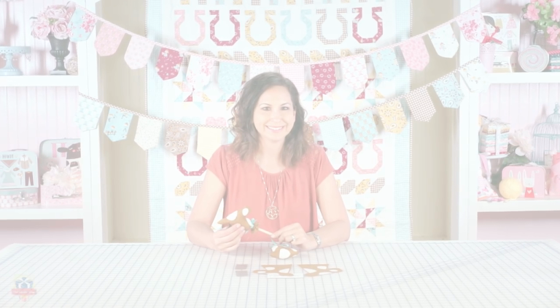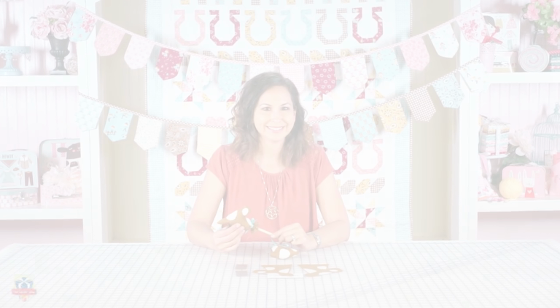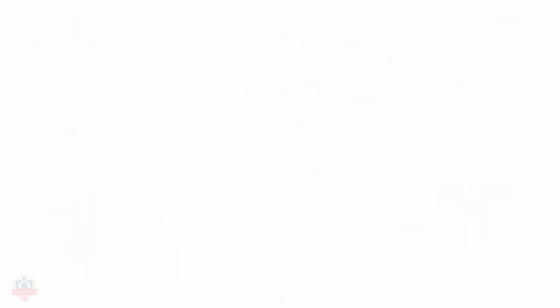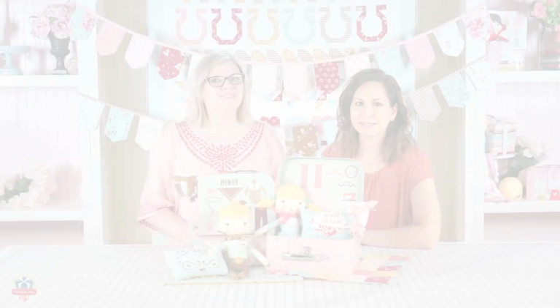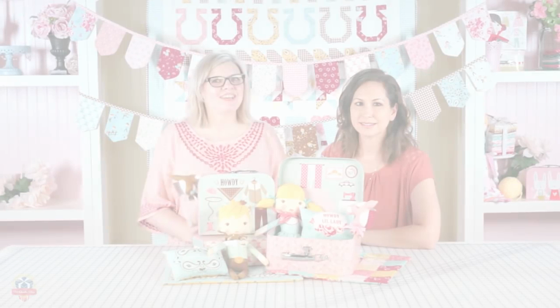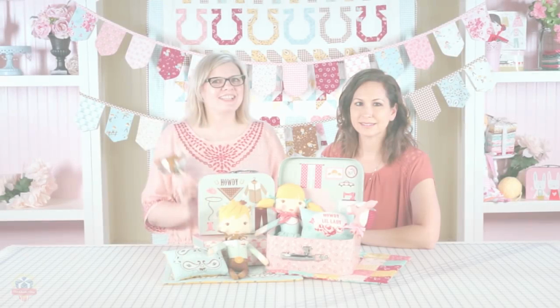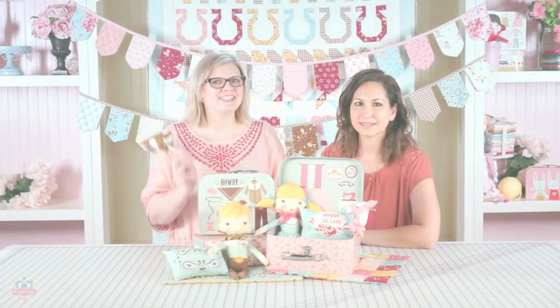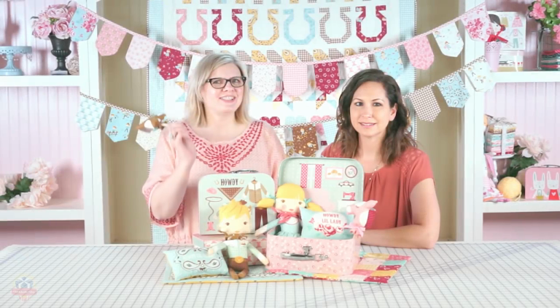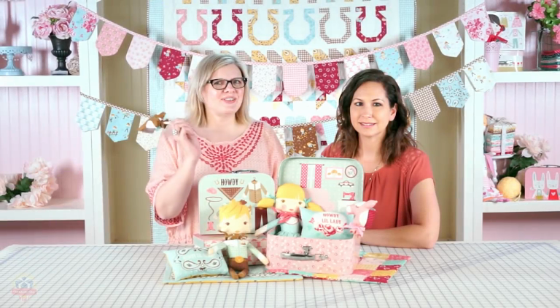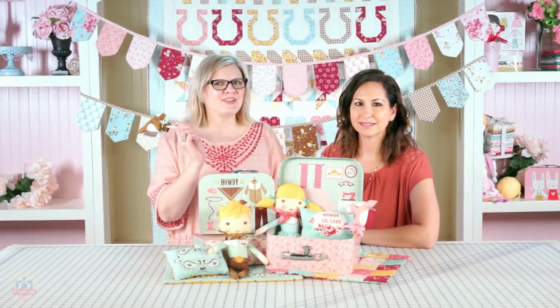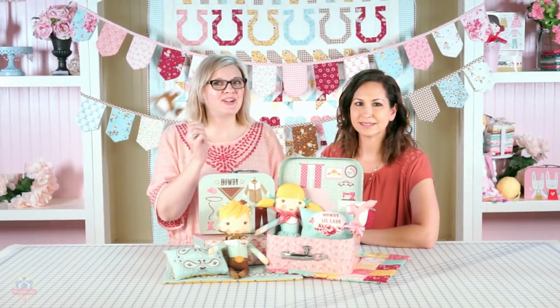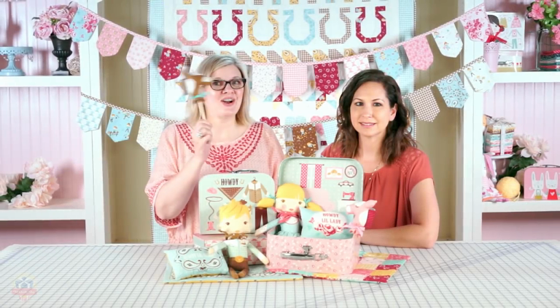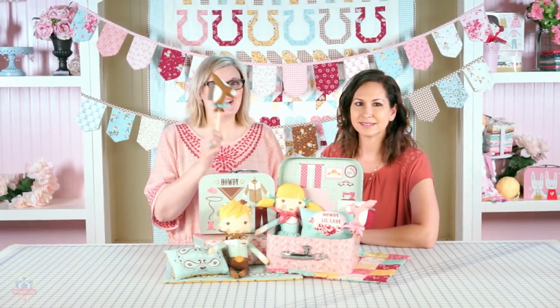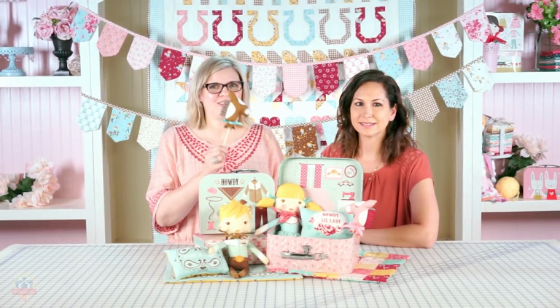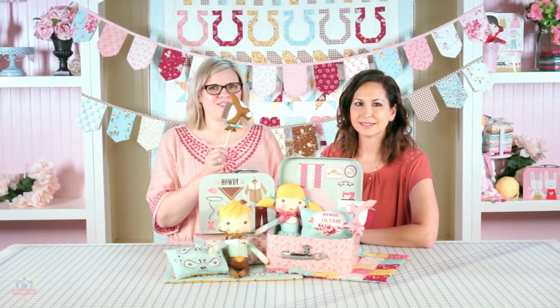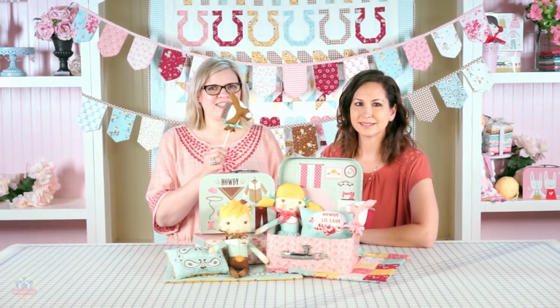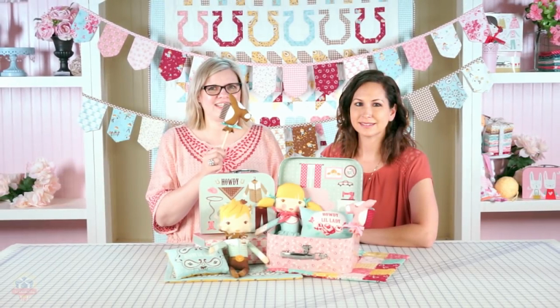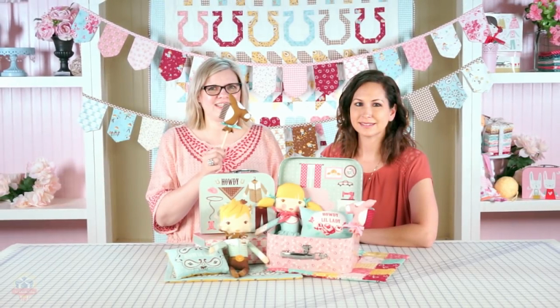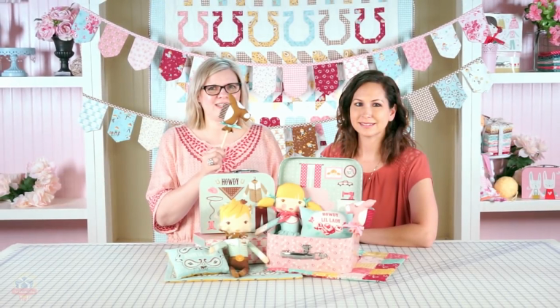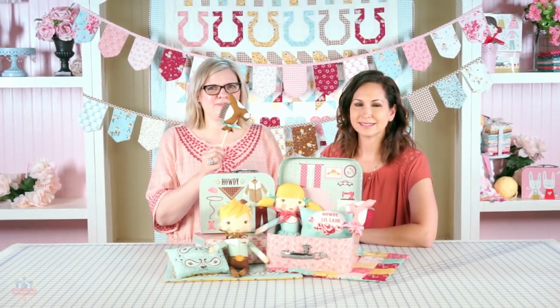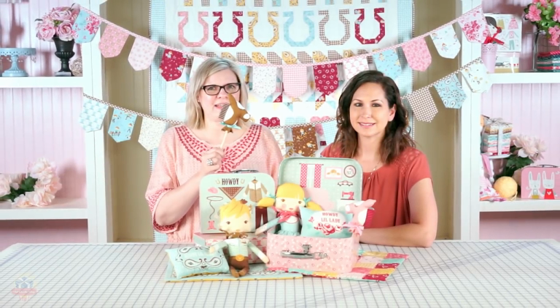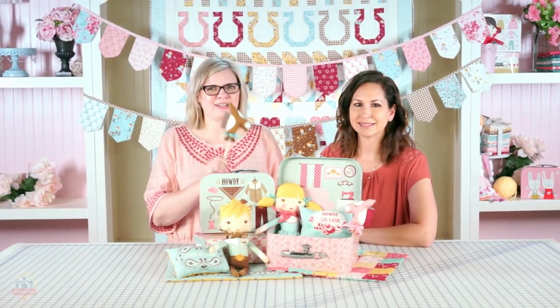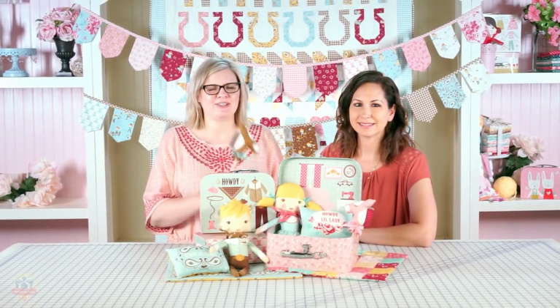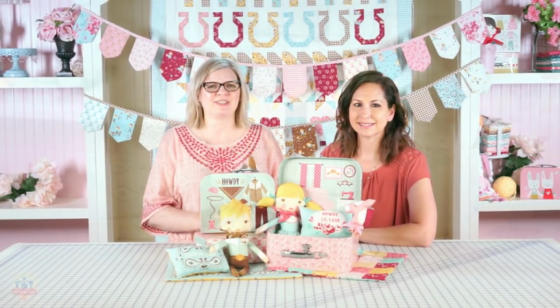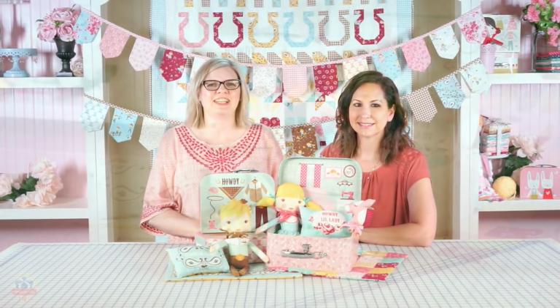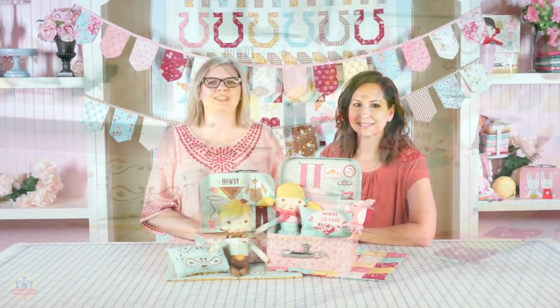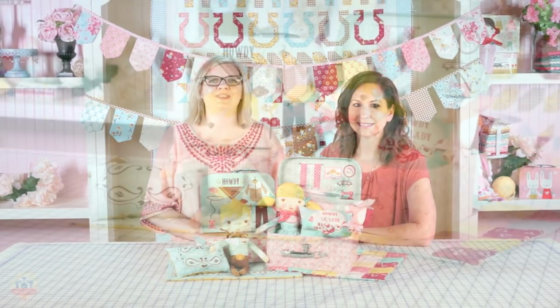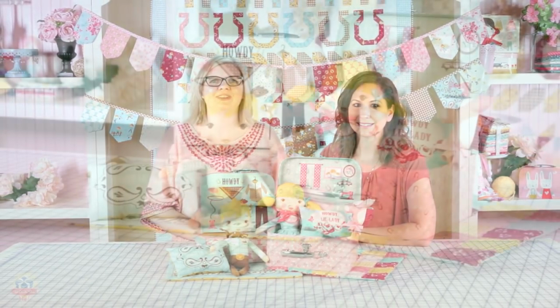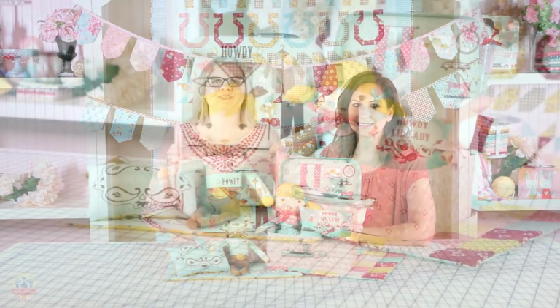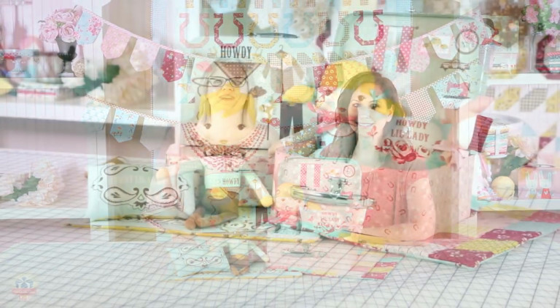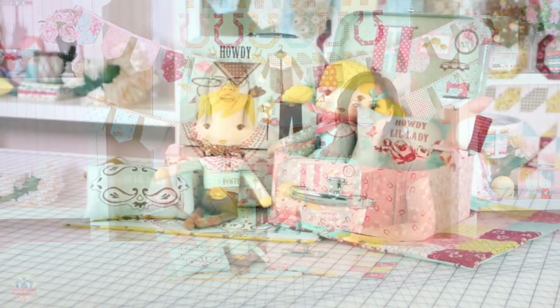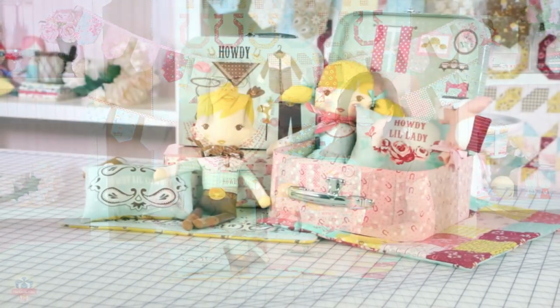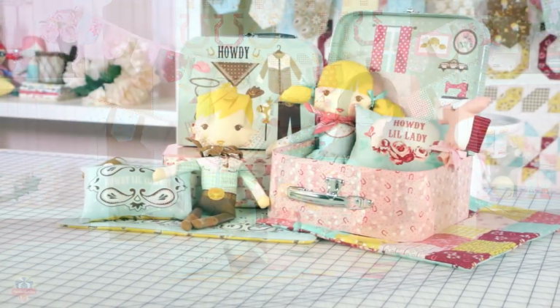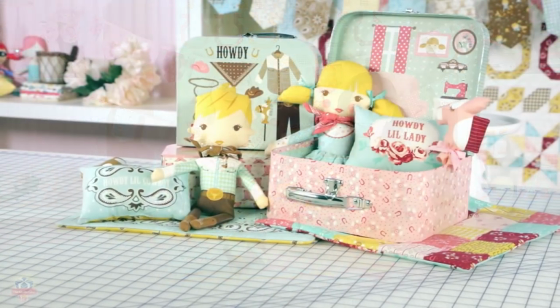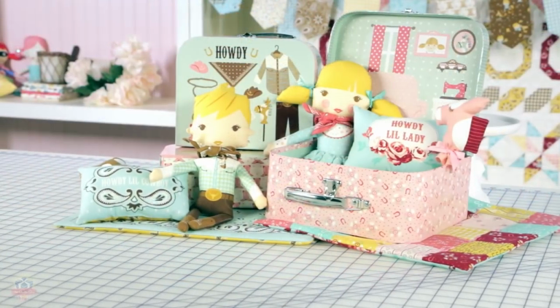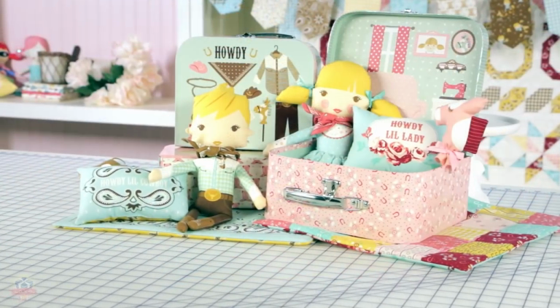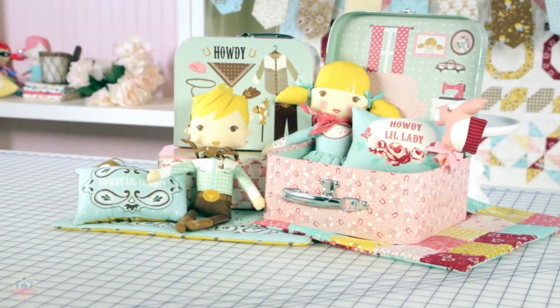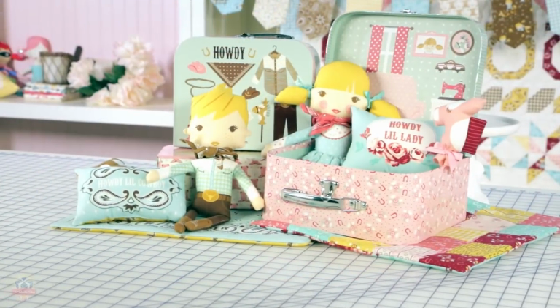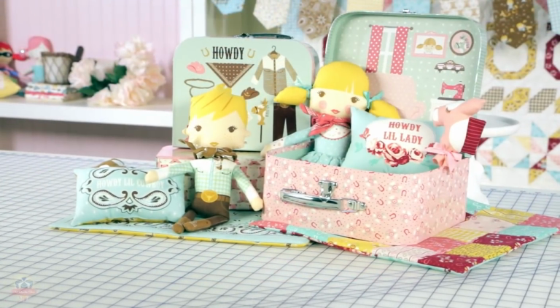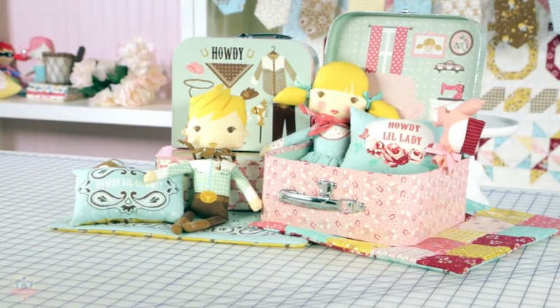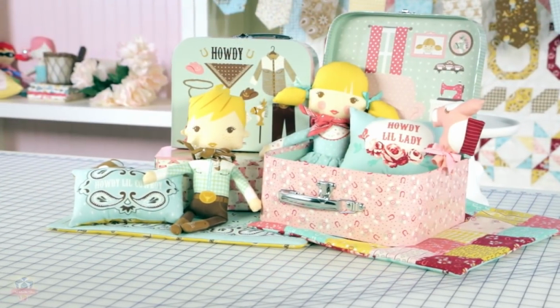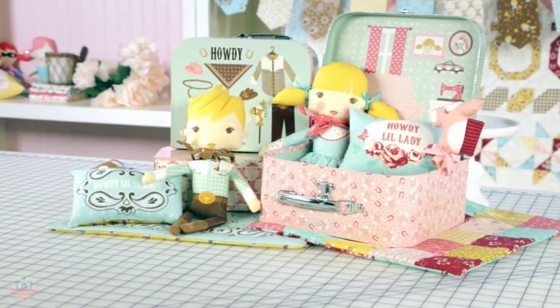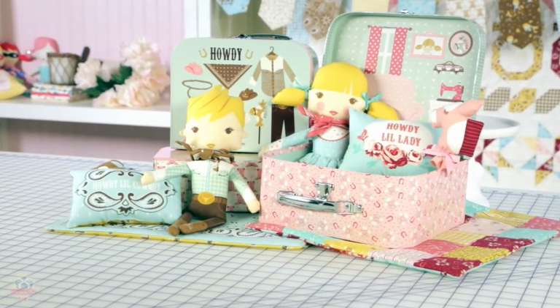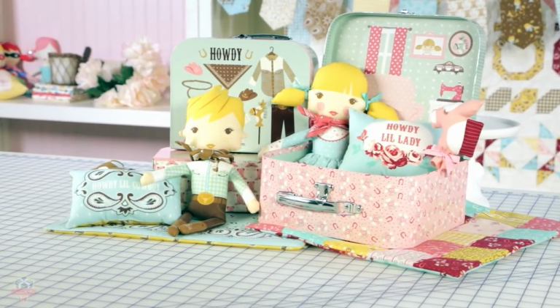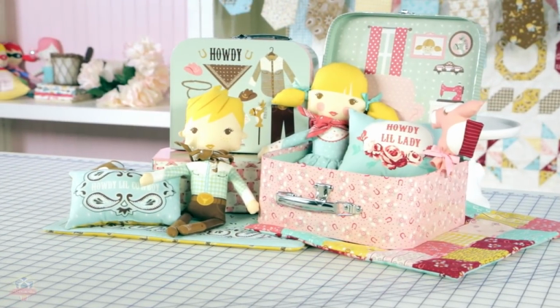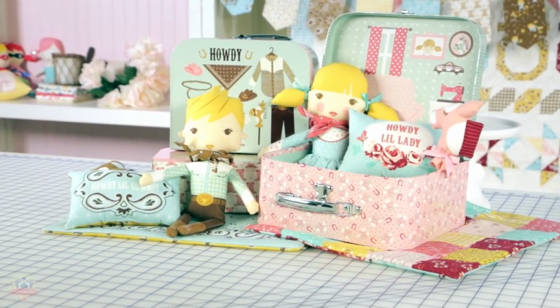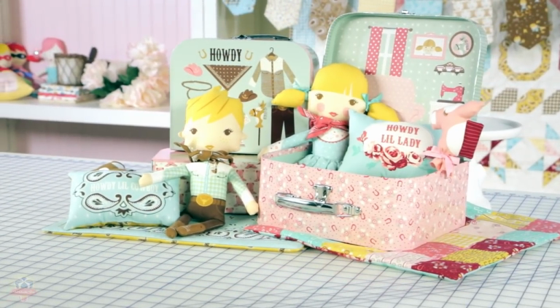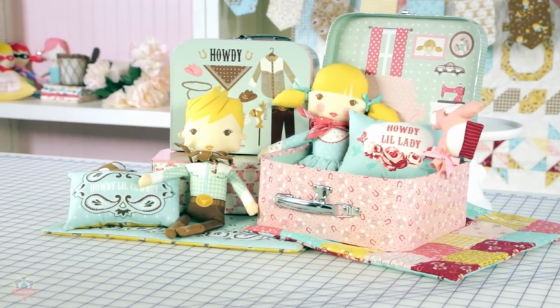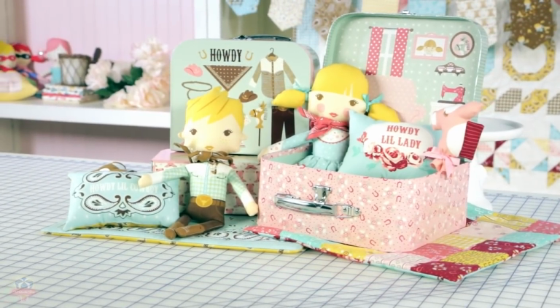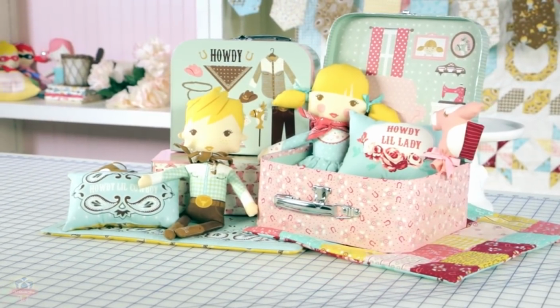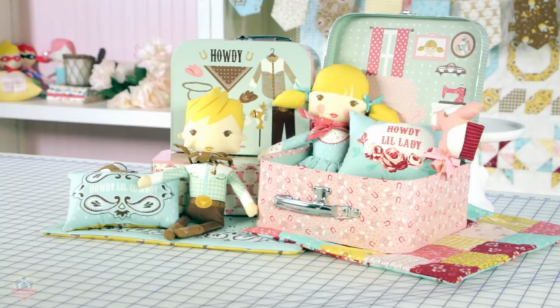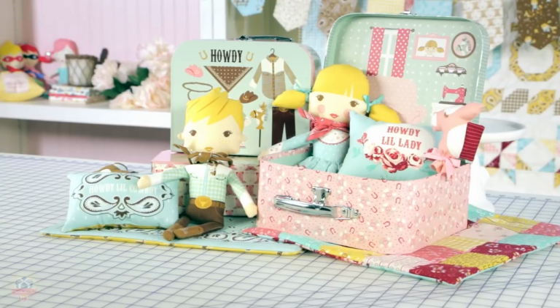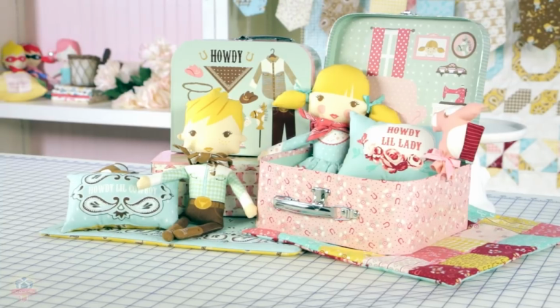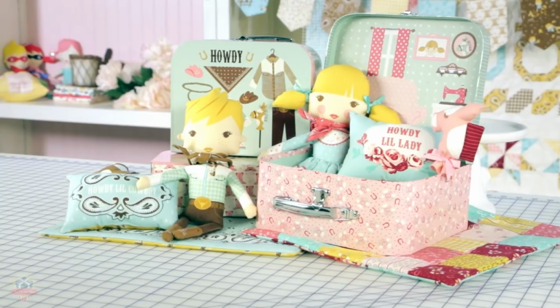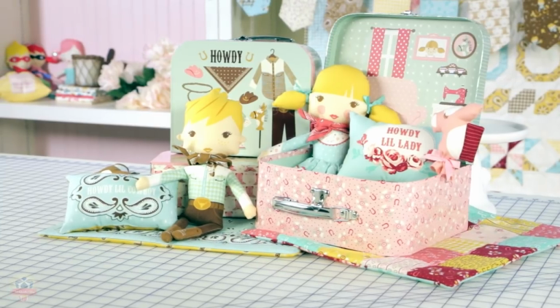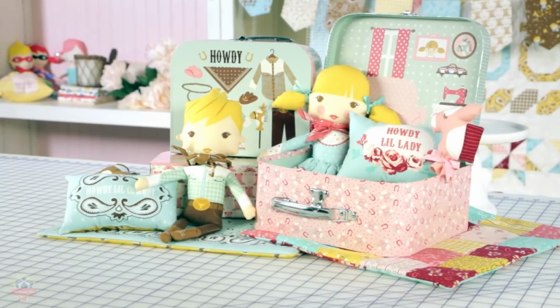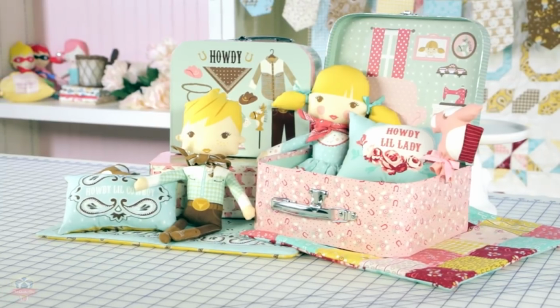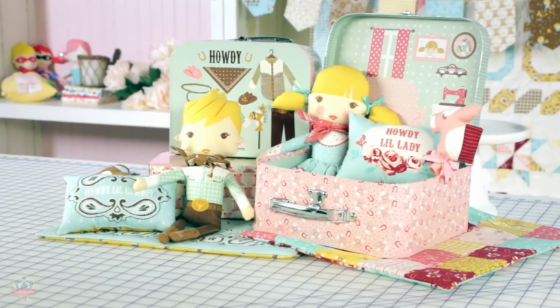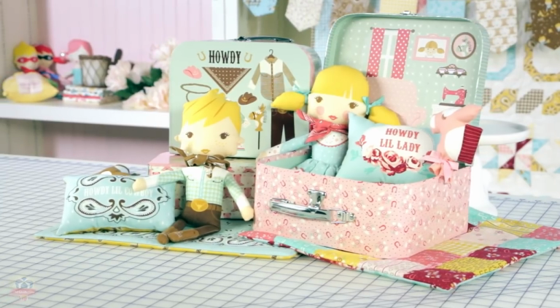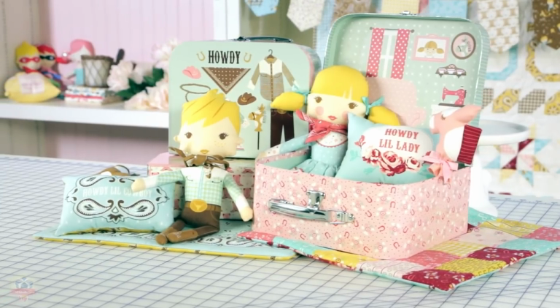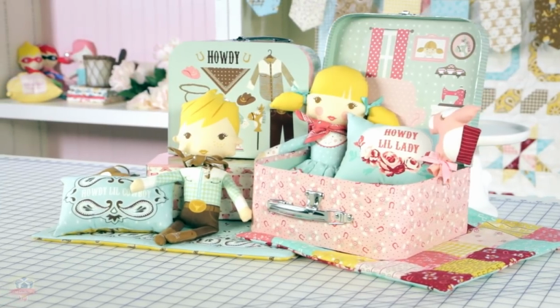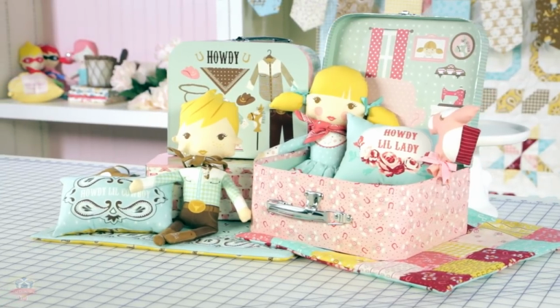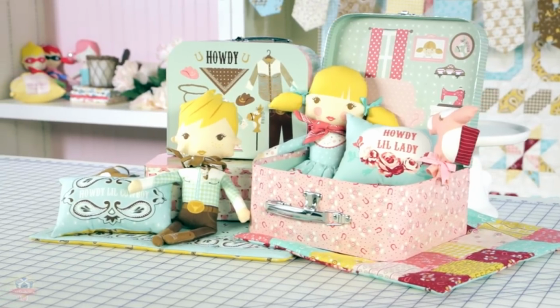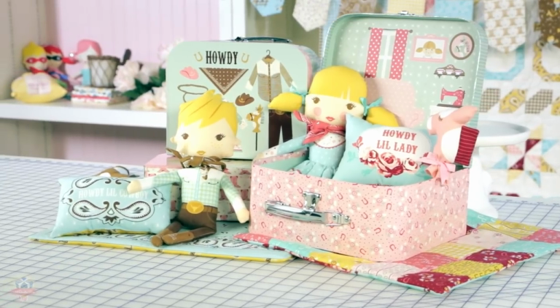Have fun sewing all of Stacy's panels, and you can find all of them at the Fat Quarter Shop. See you next time!